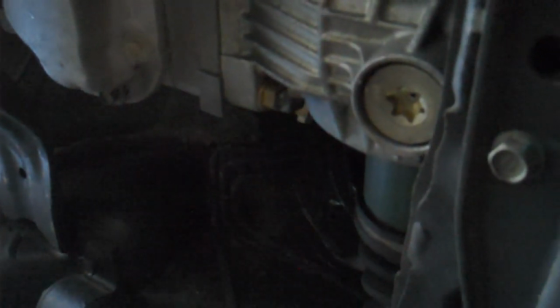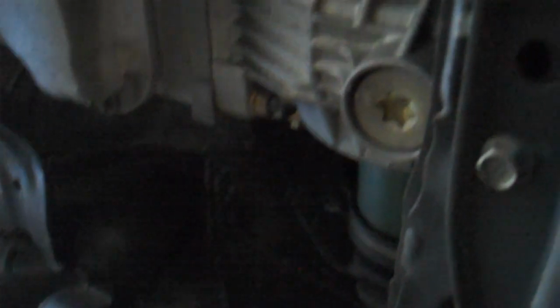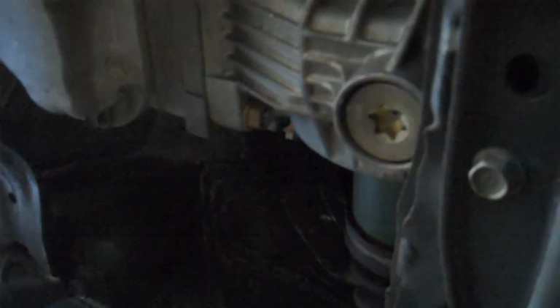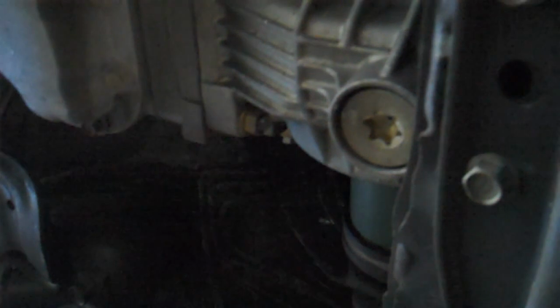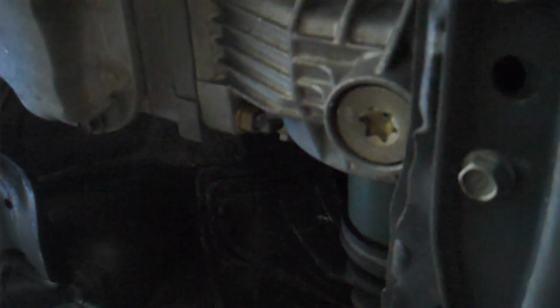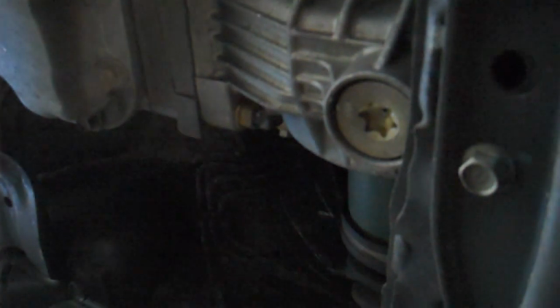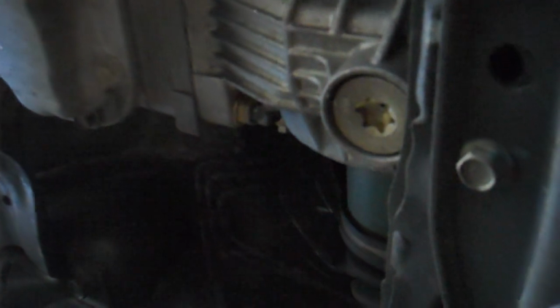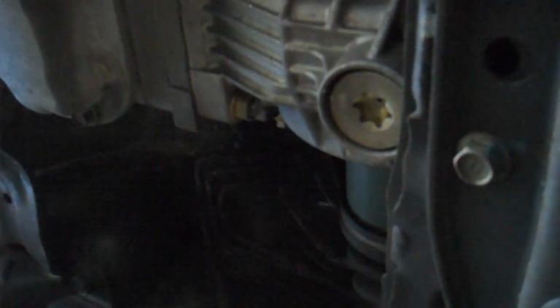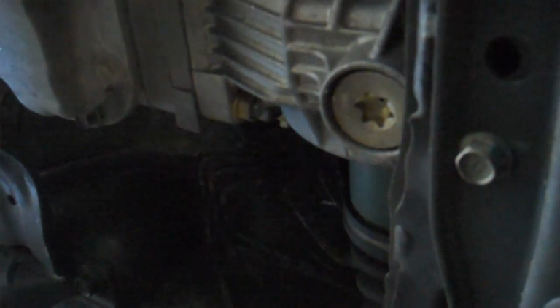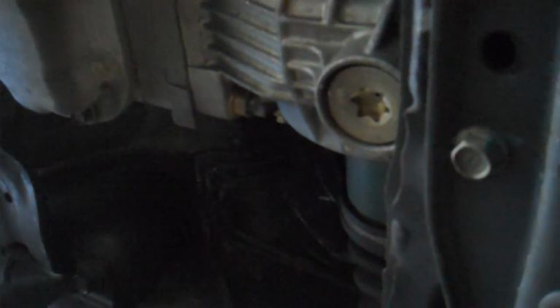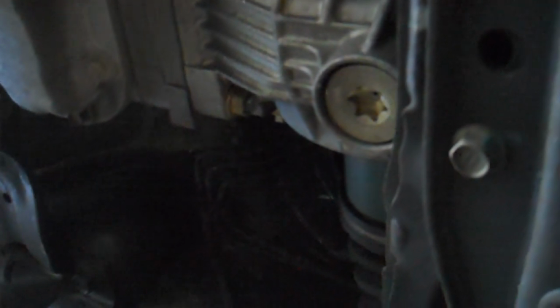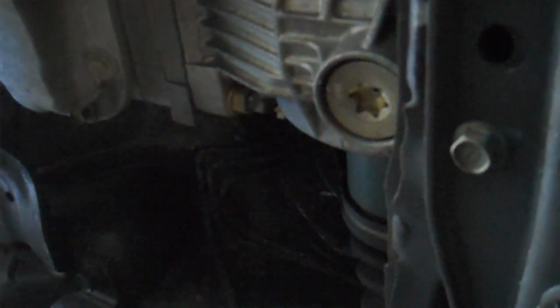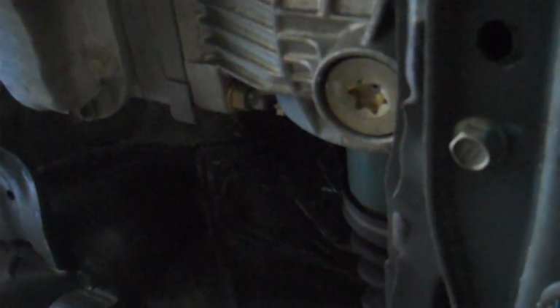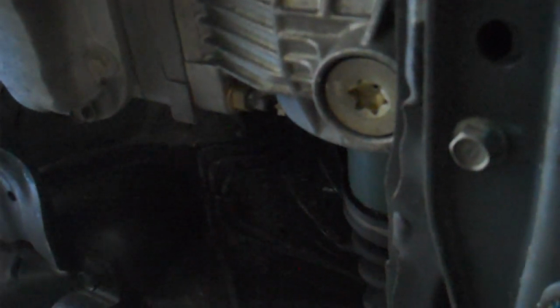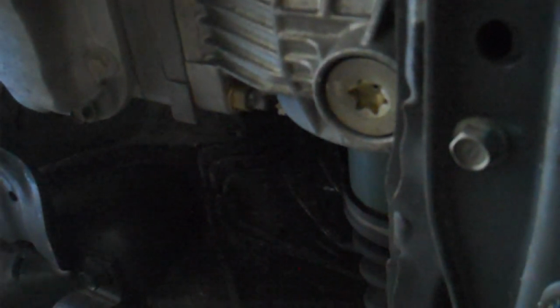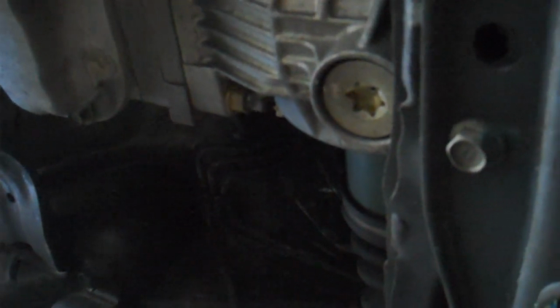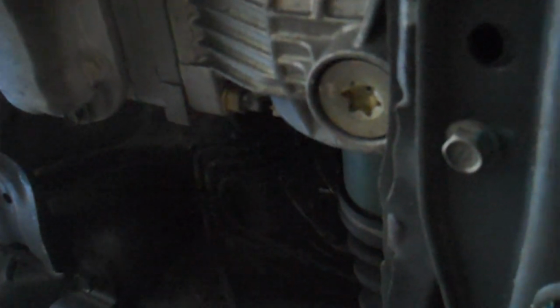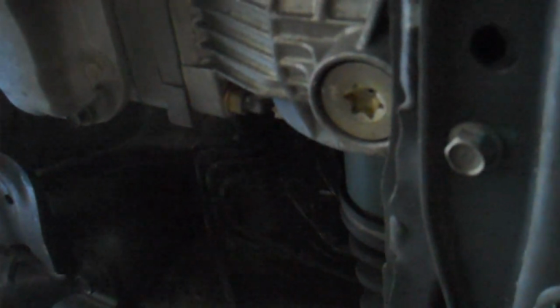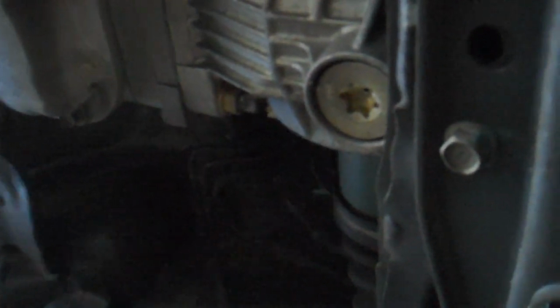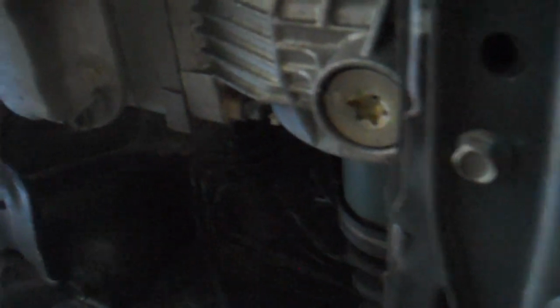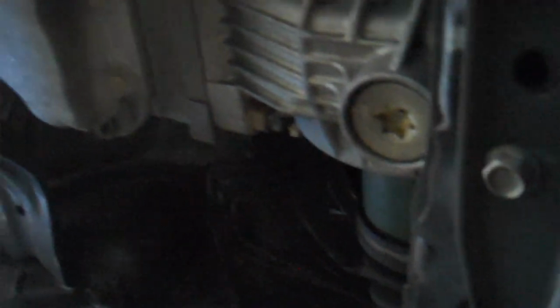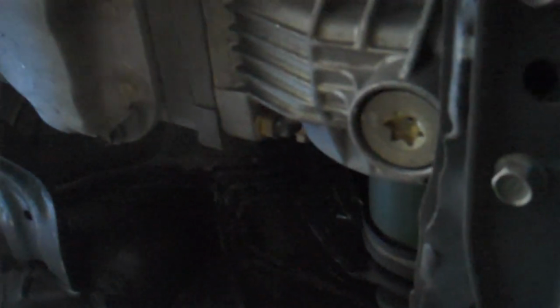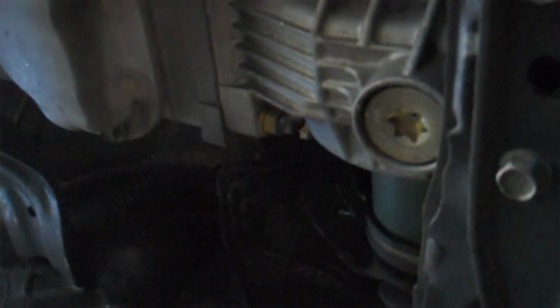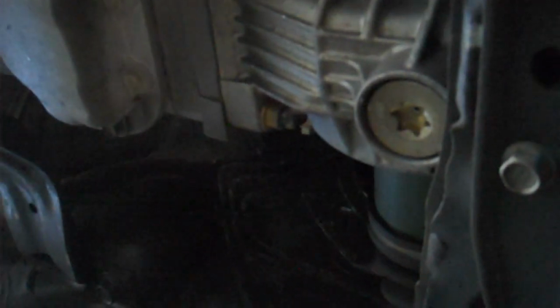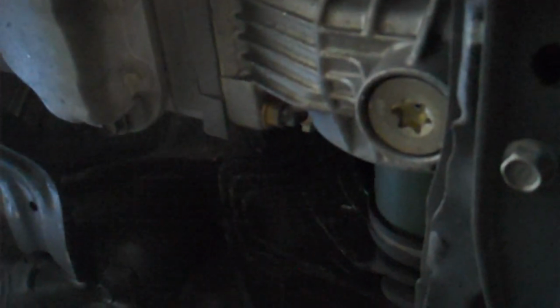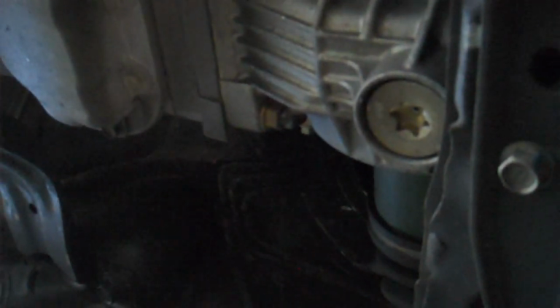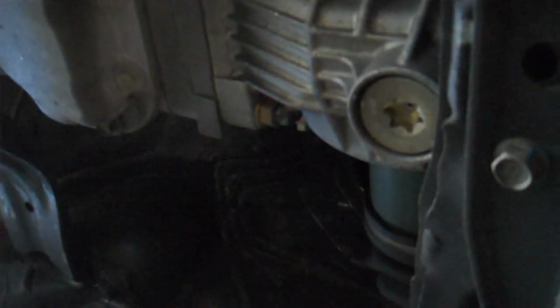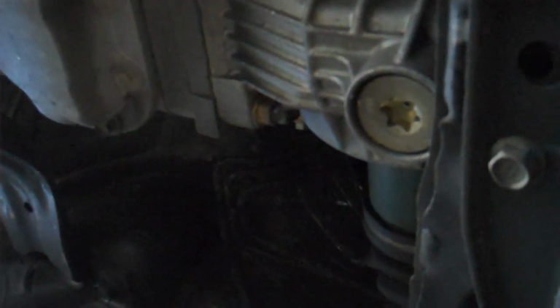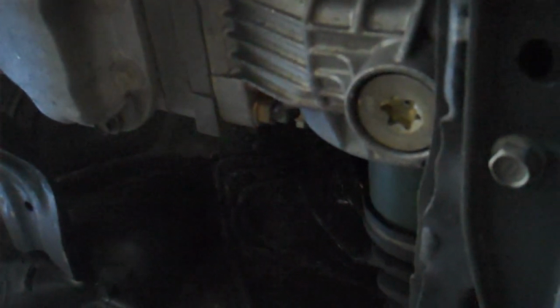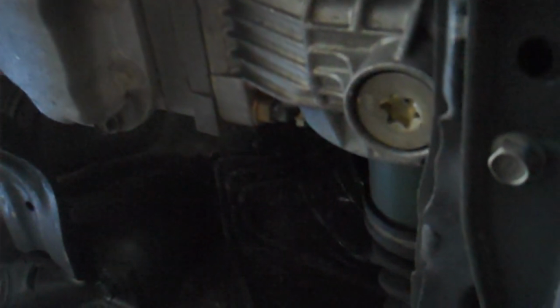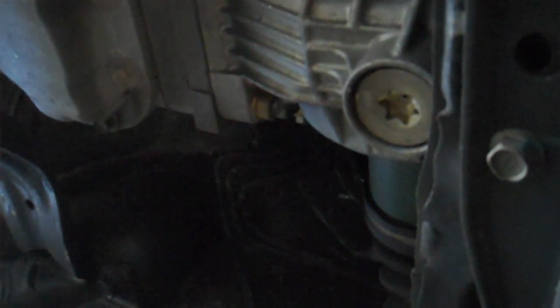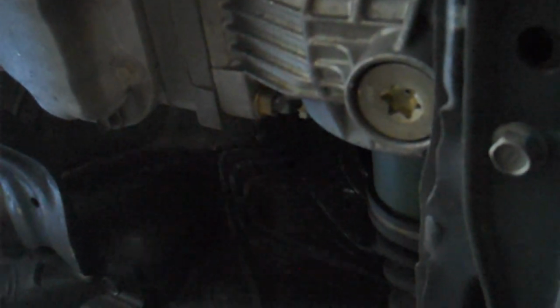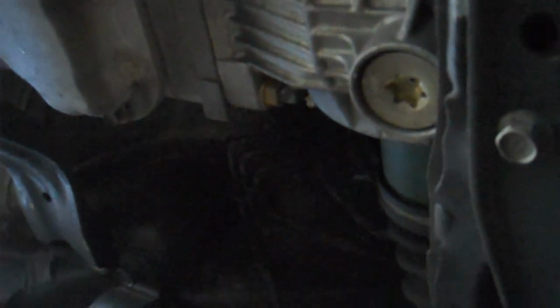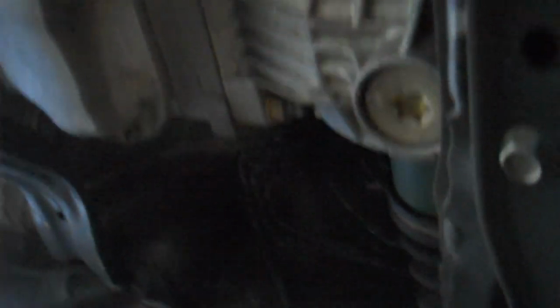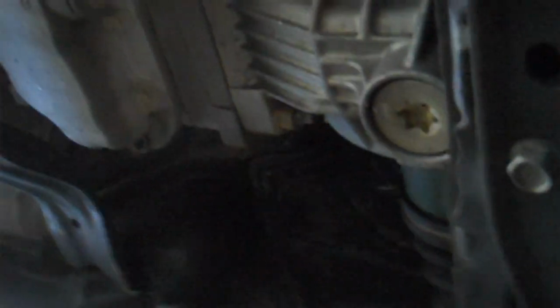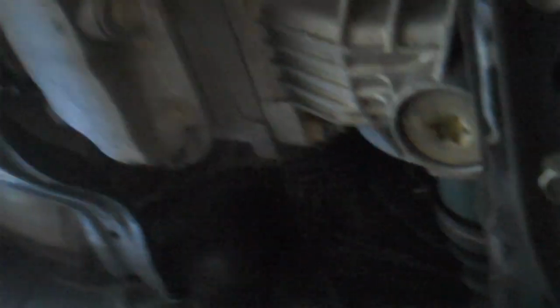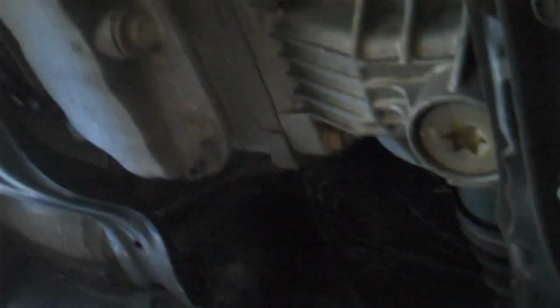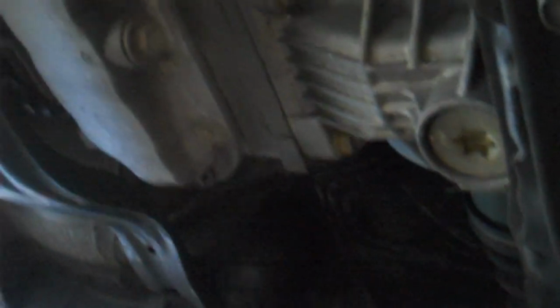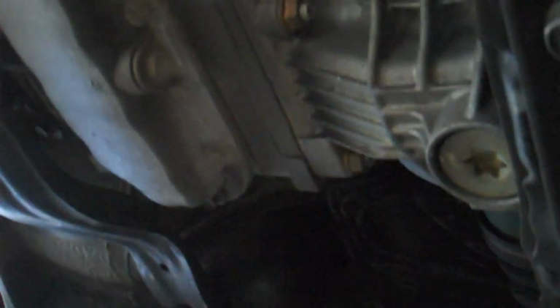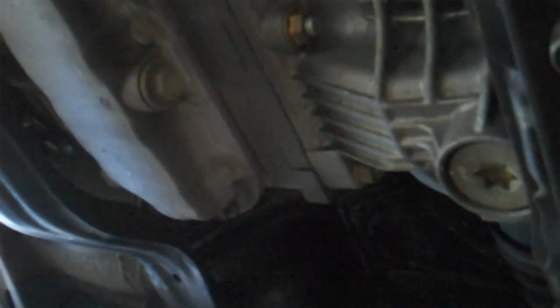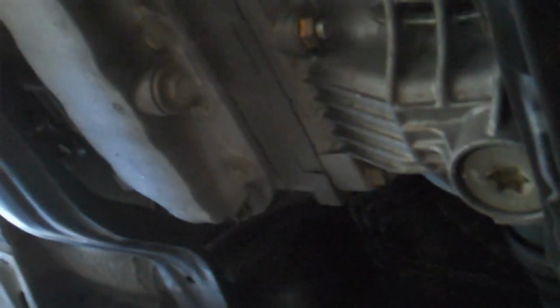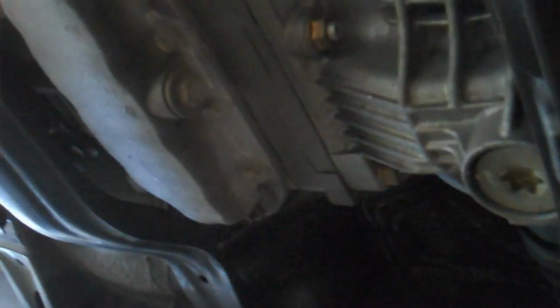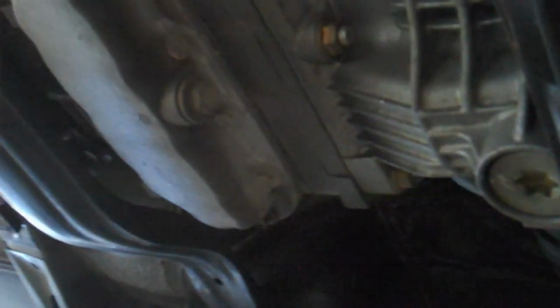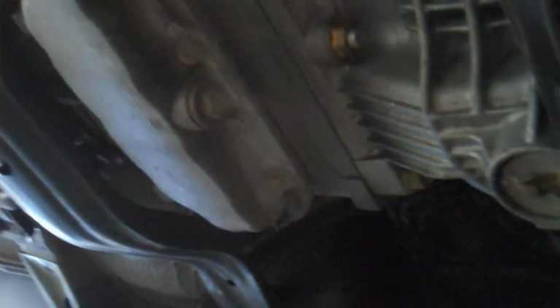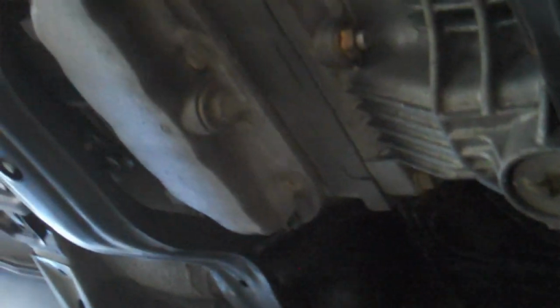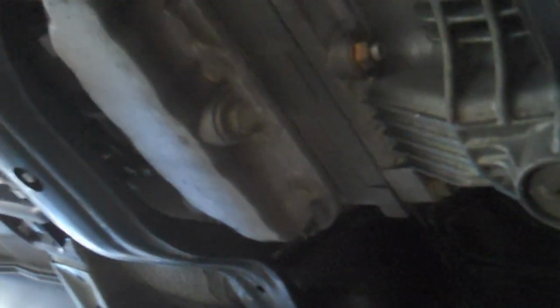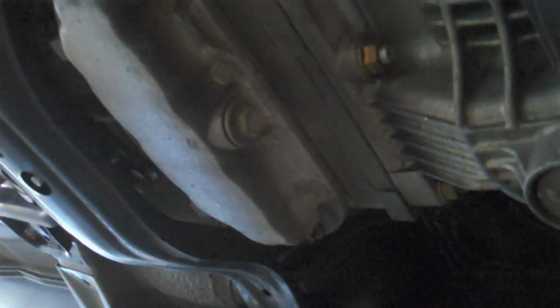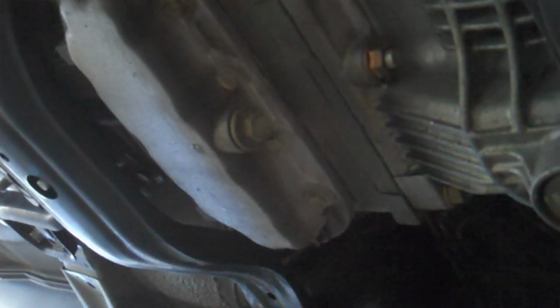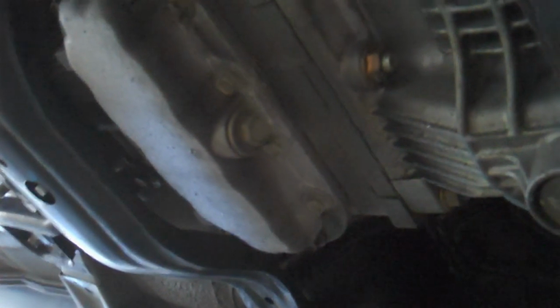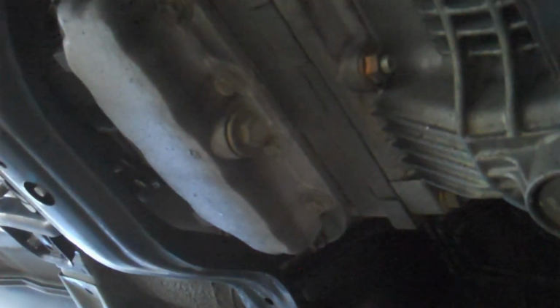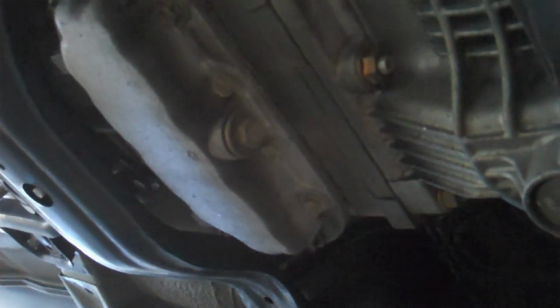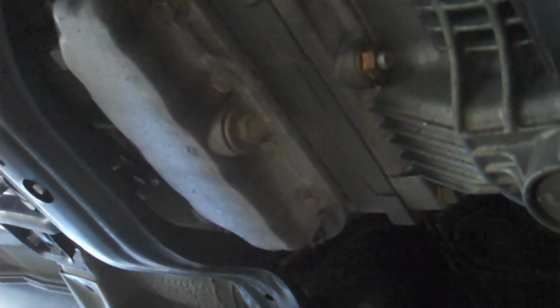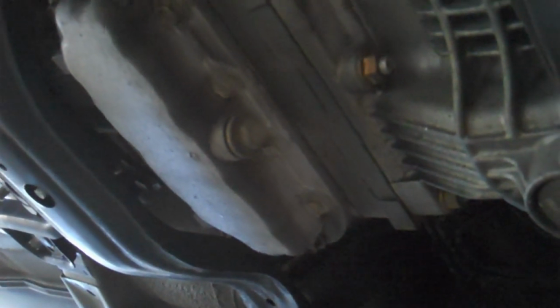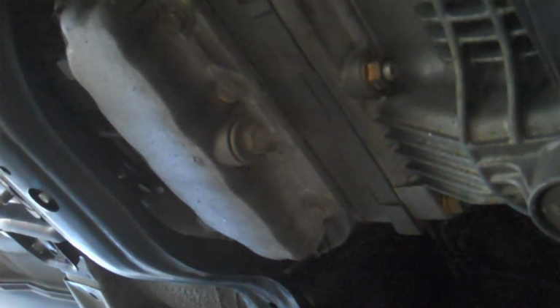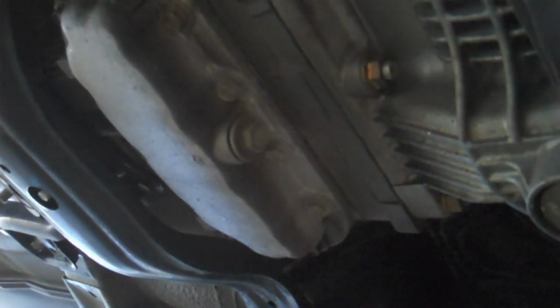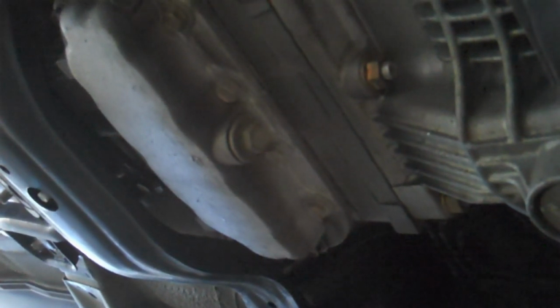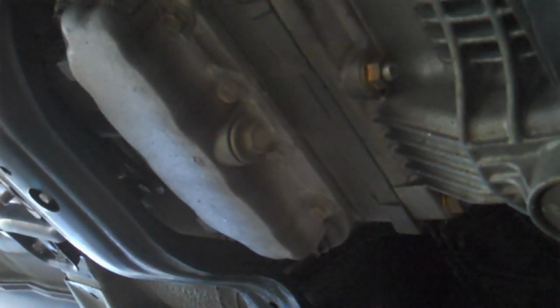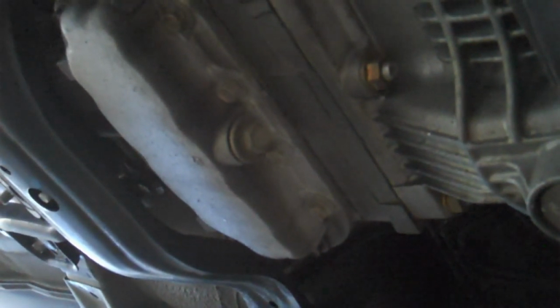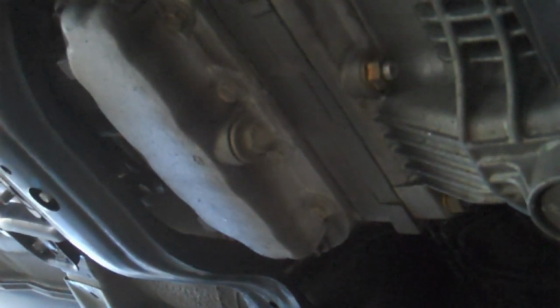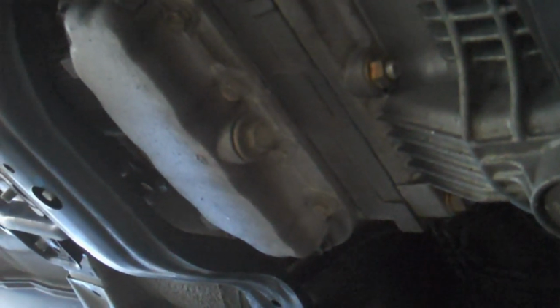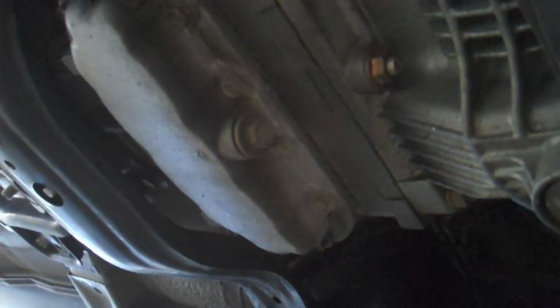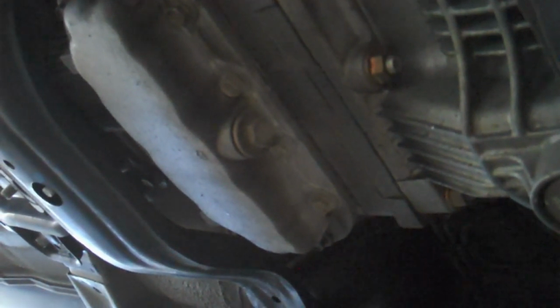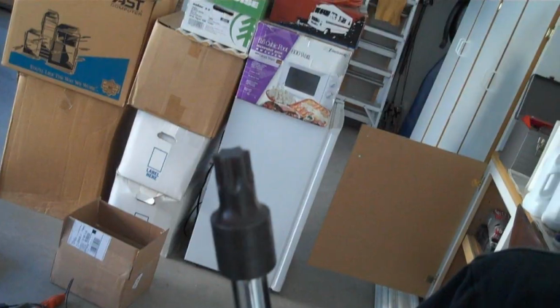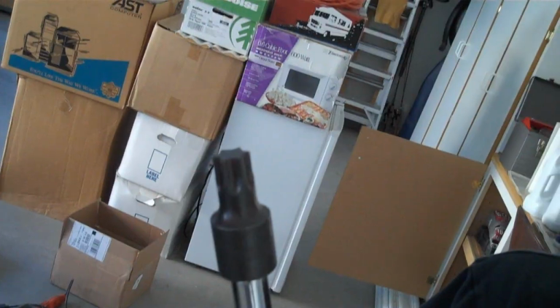Then get under the car. This is the first drain bolt you want to take out, located right under the drive axles. And that's the other one.